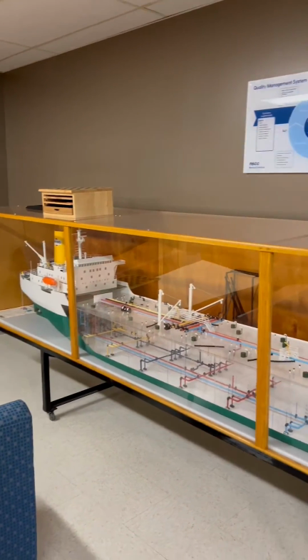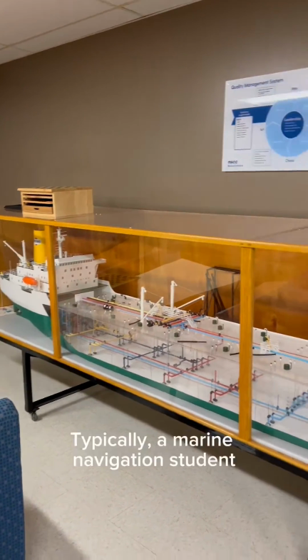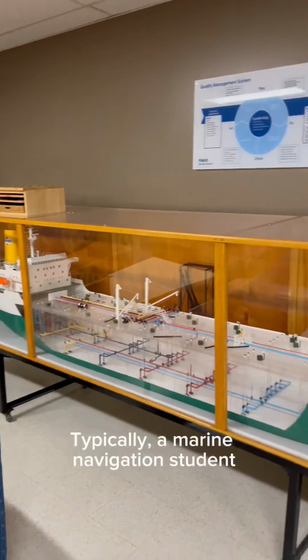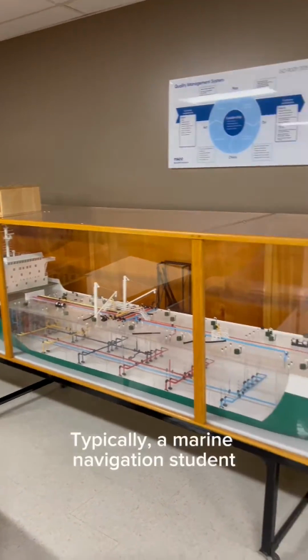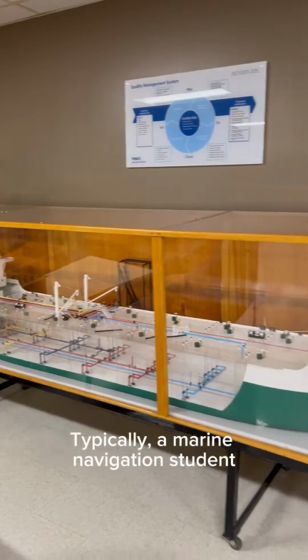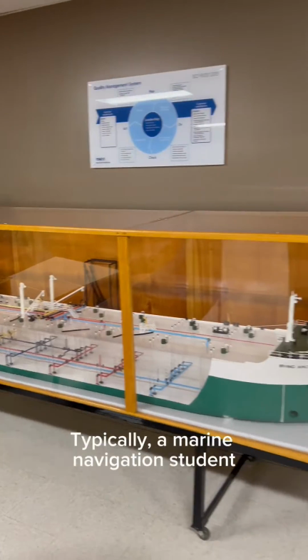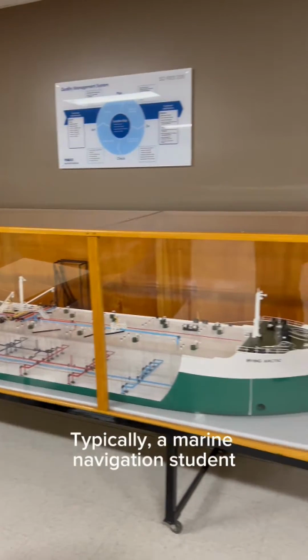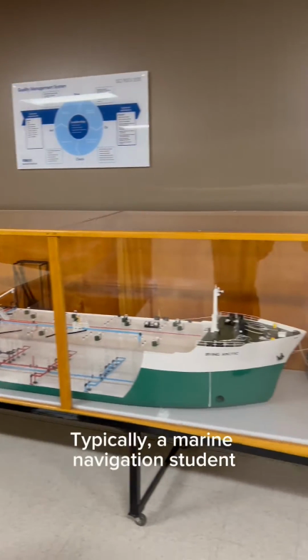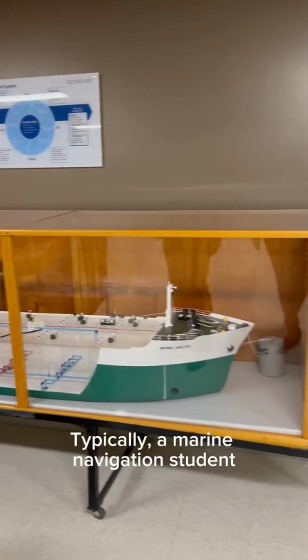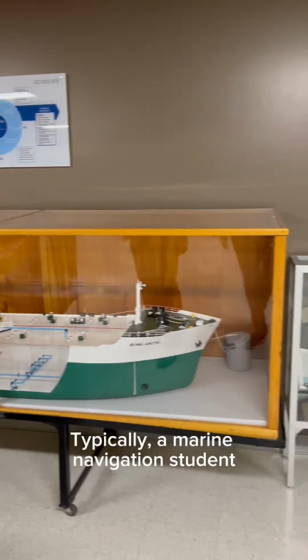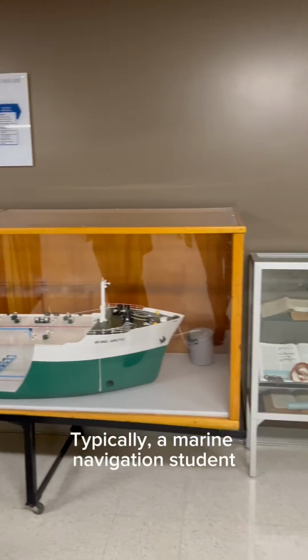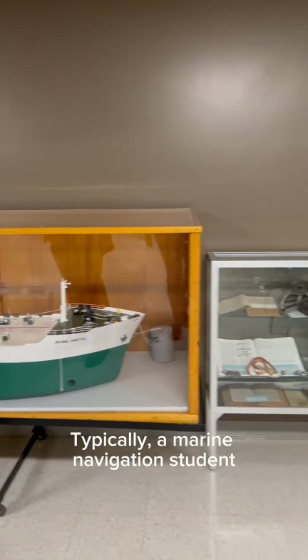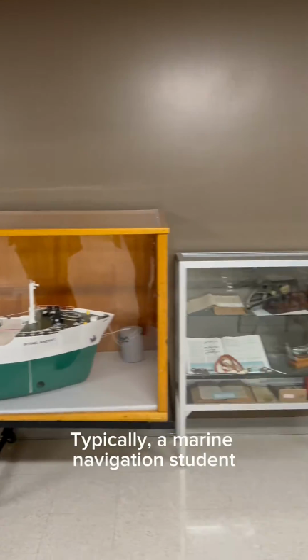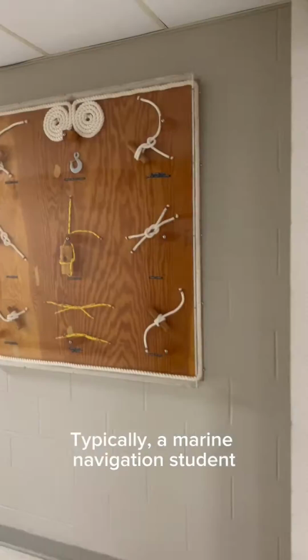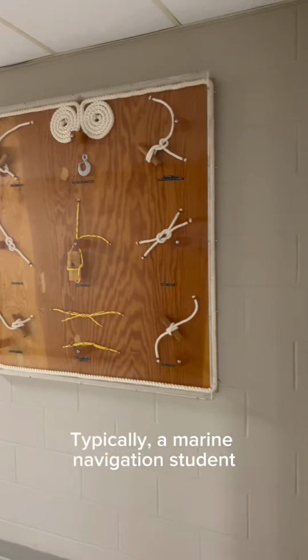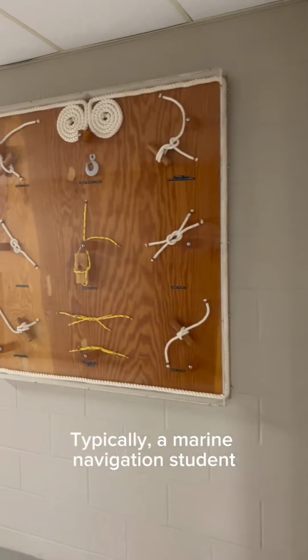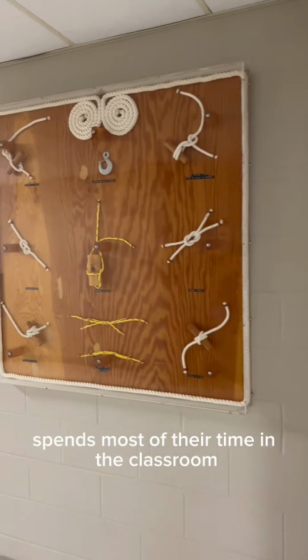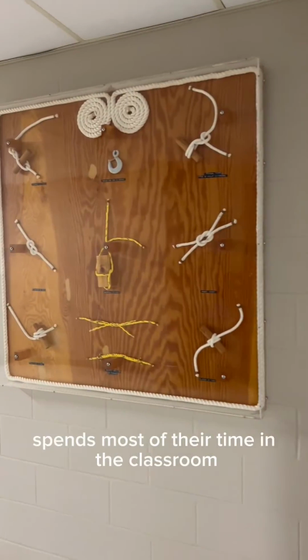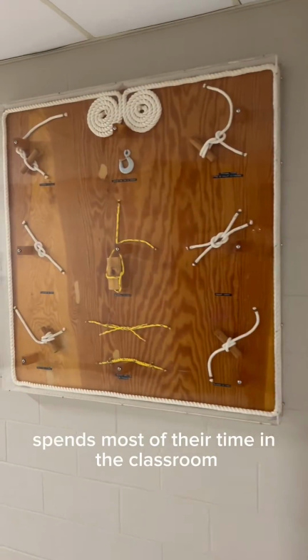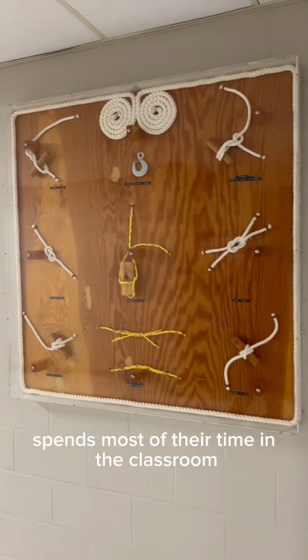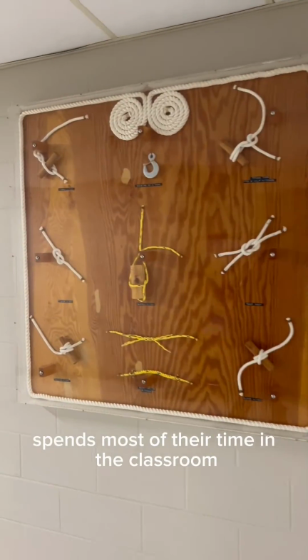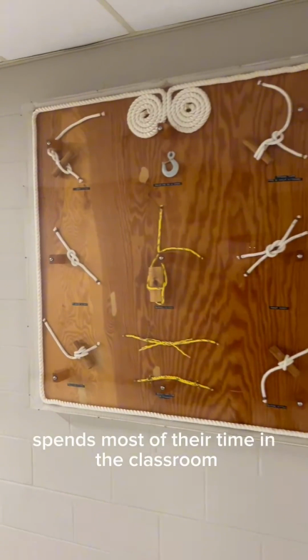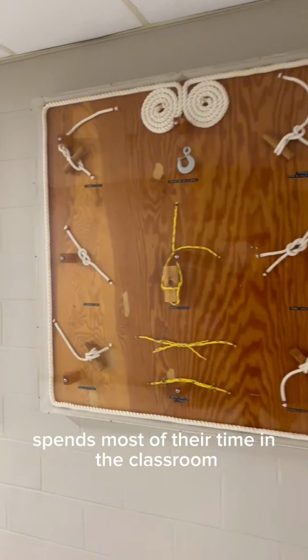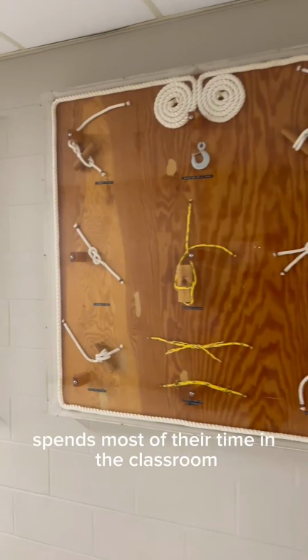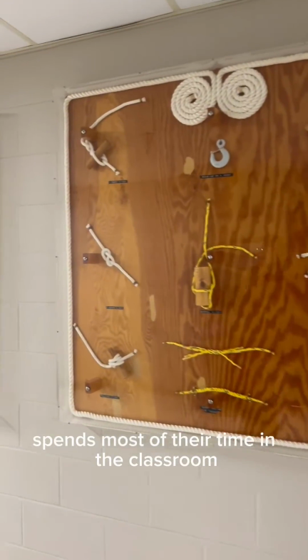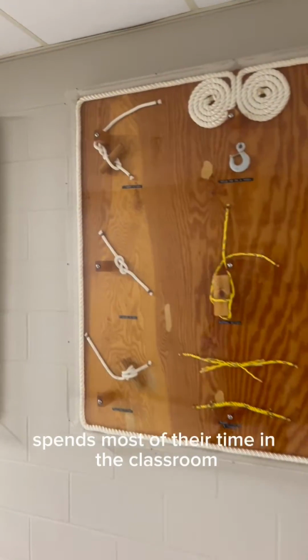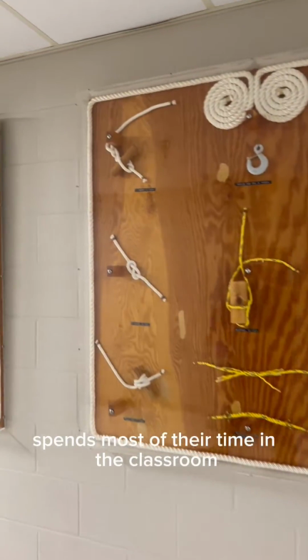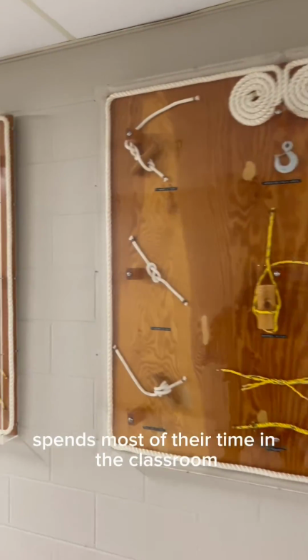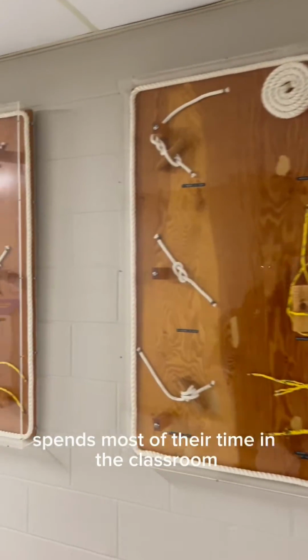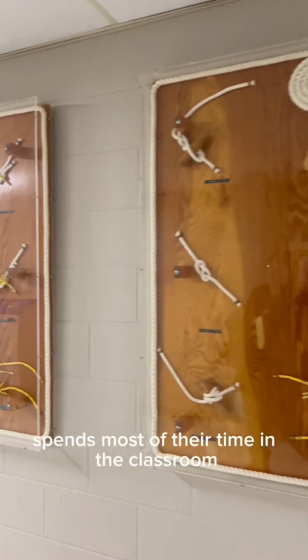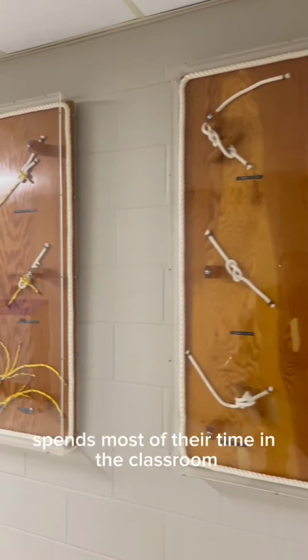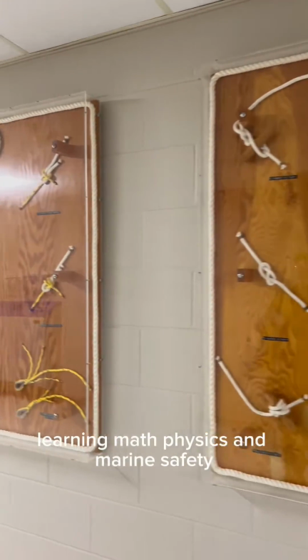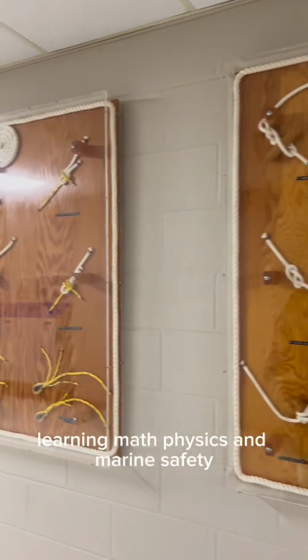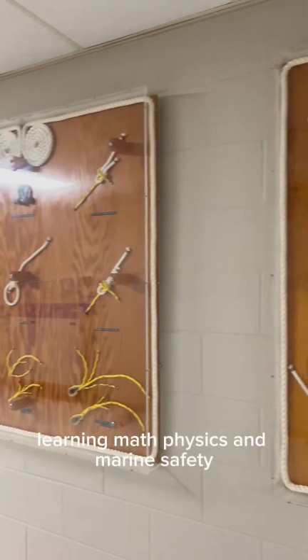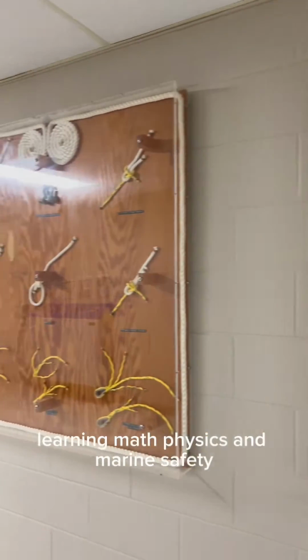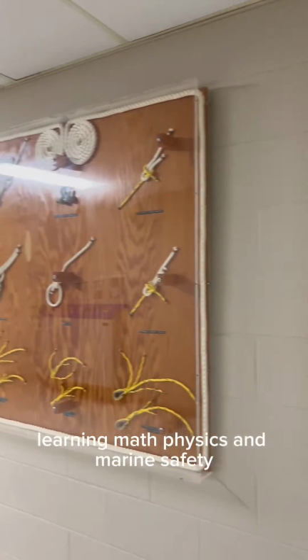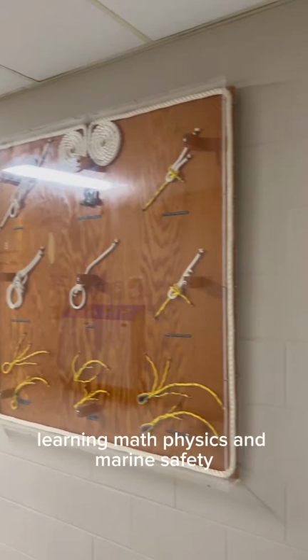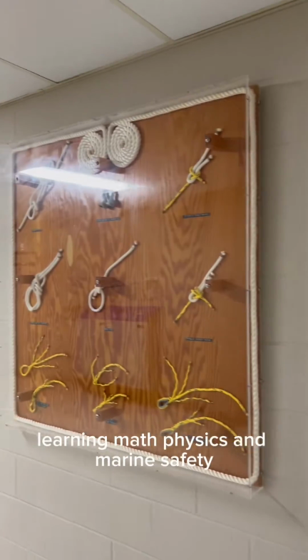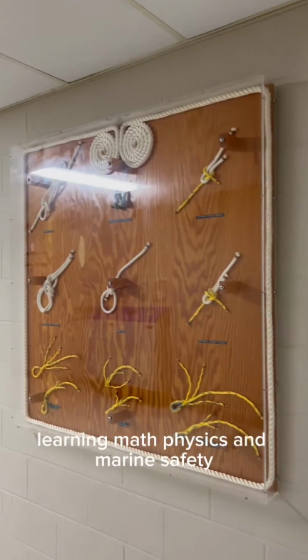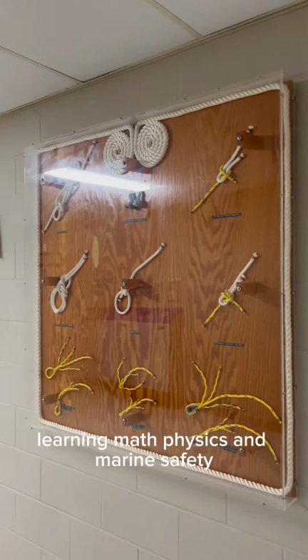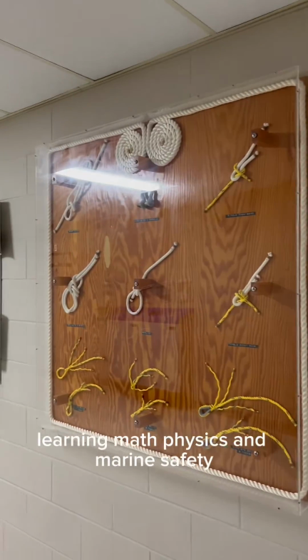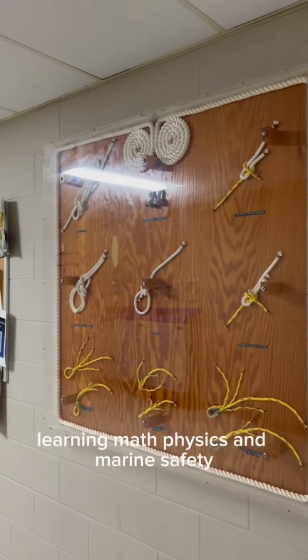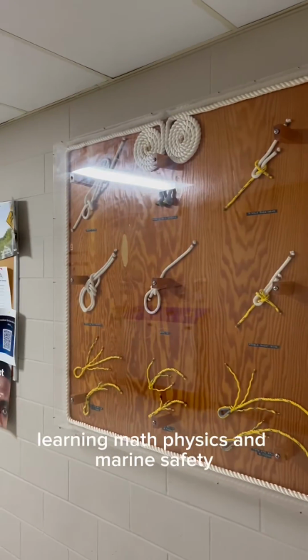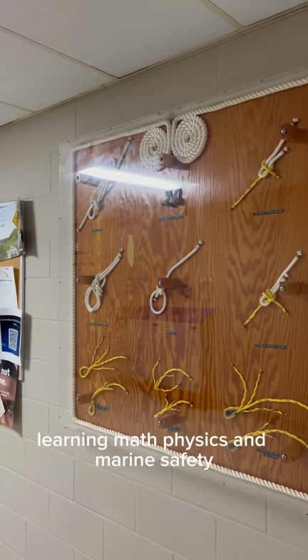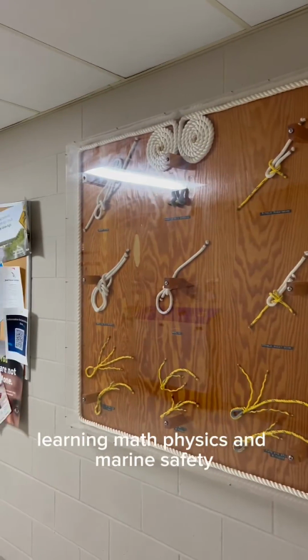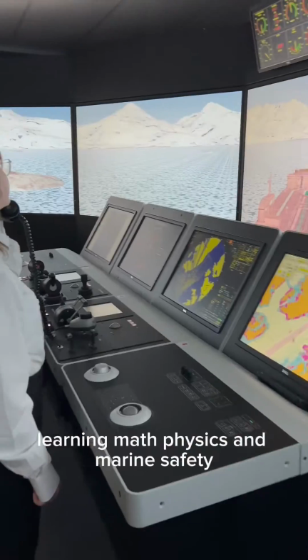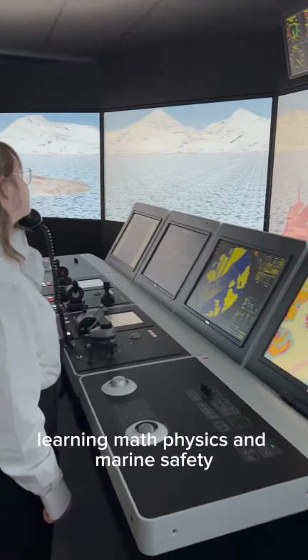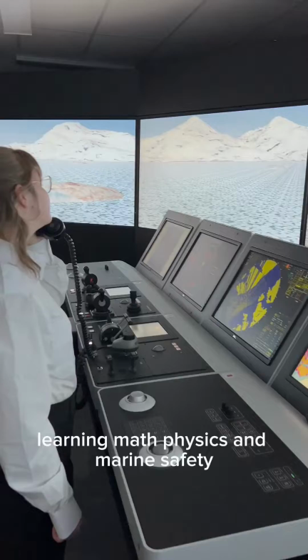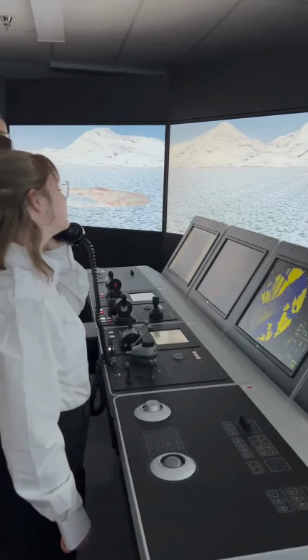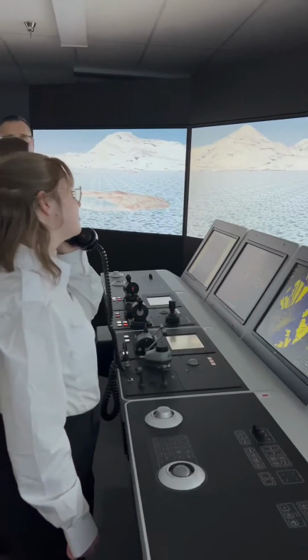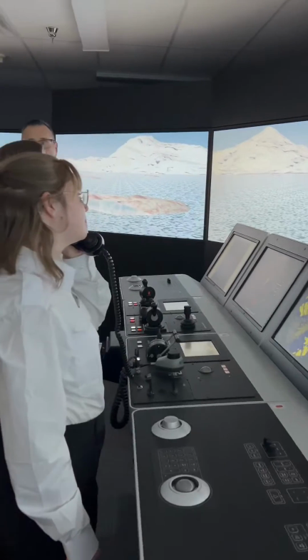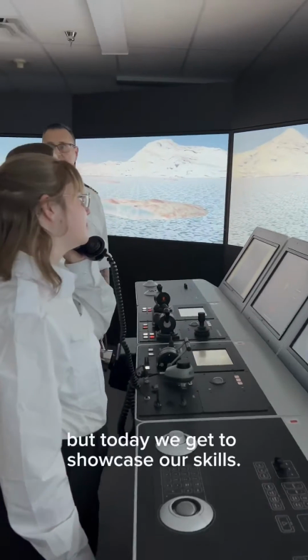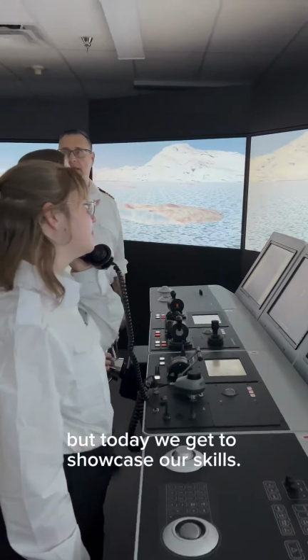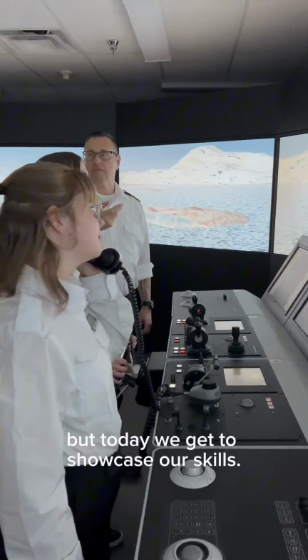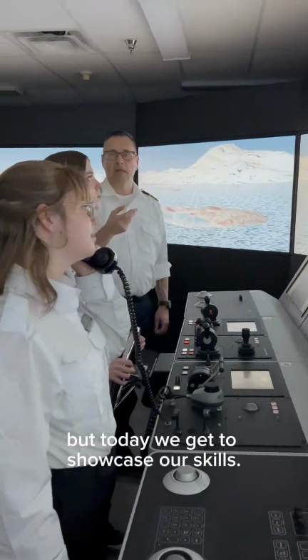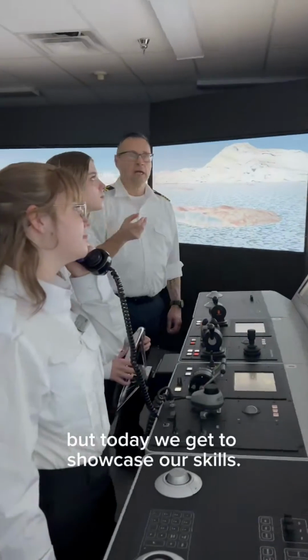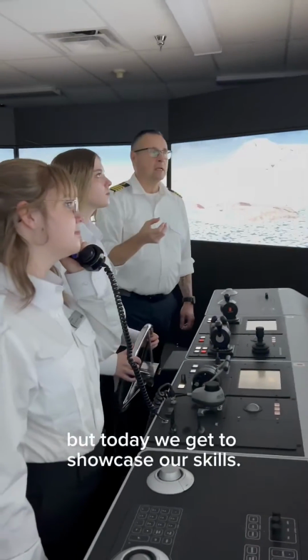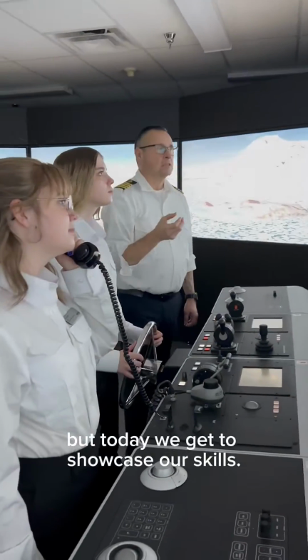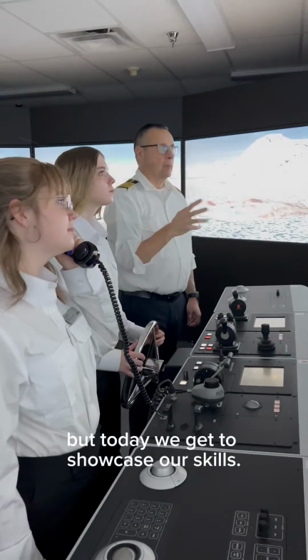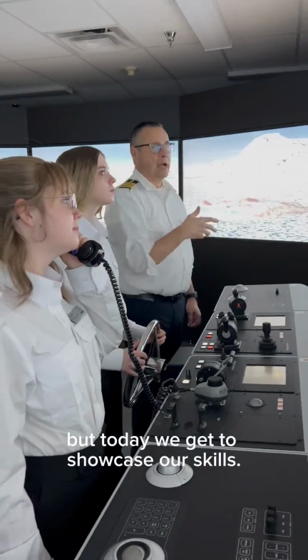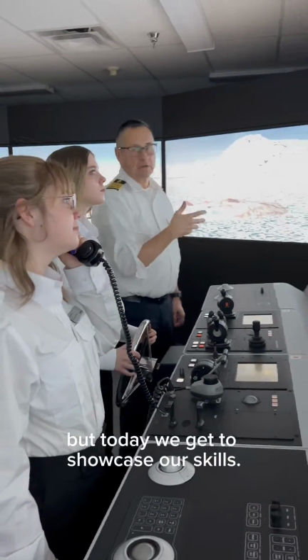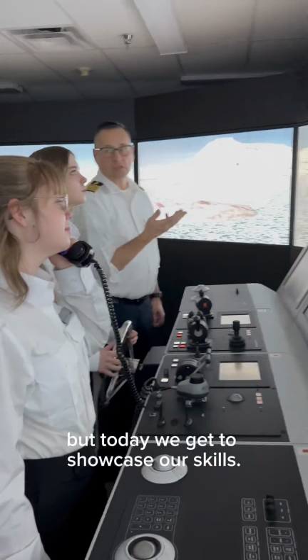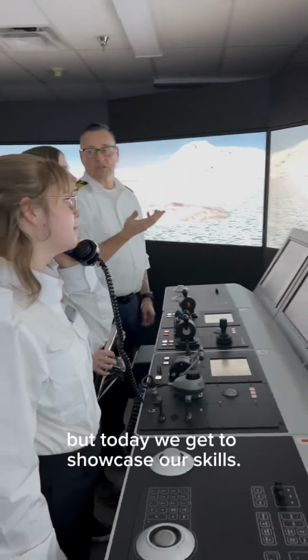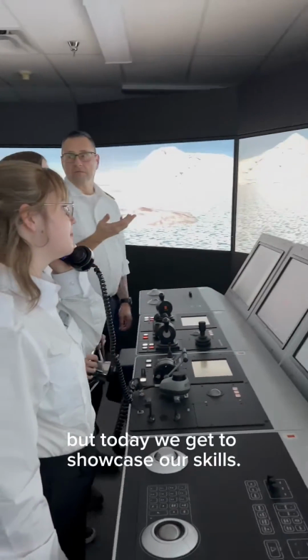Typically, a Marine Navigation student spends most of their time in the classroom learning math, physics, and marine safety, but today we get to showcase our skills.